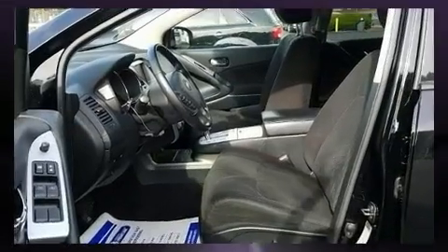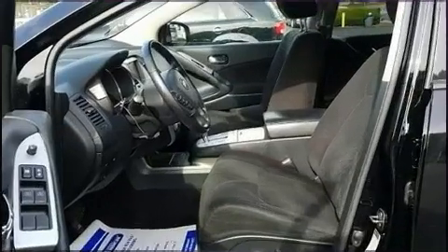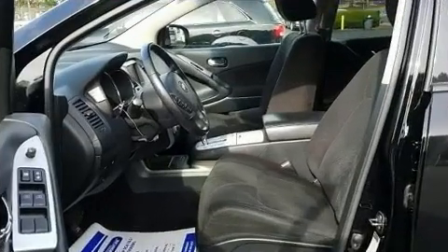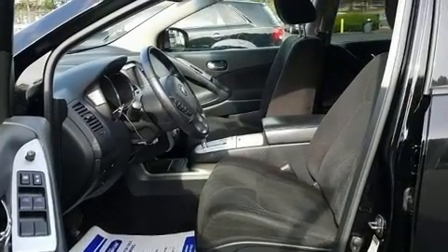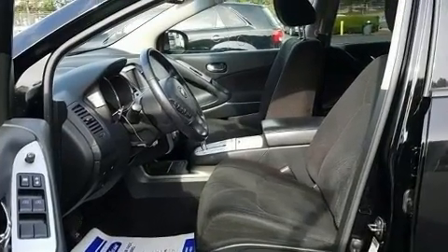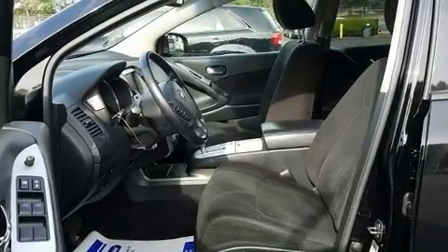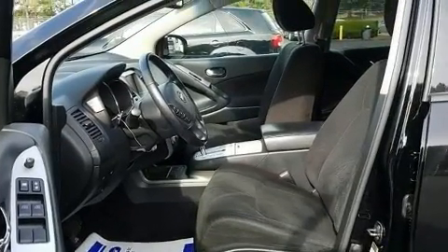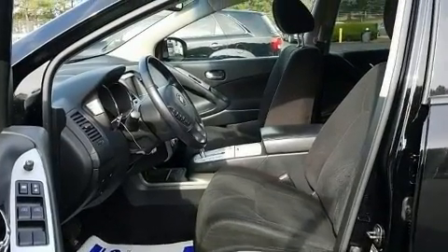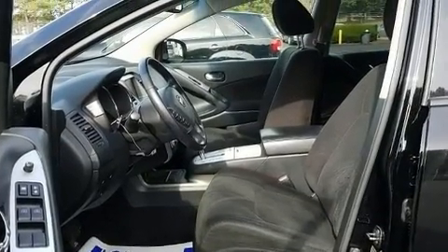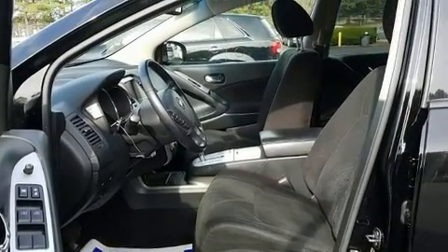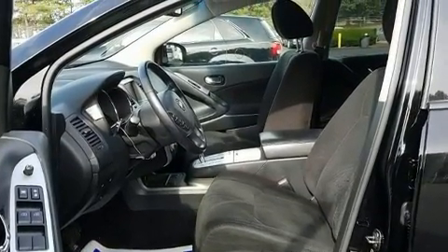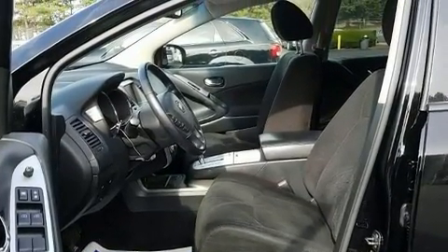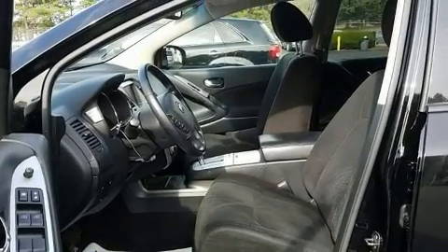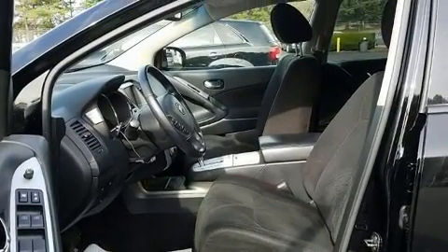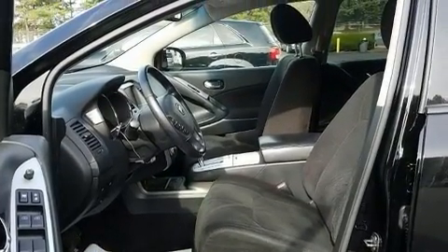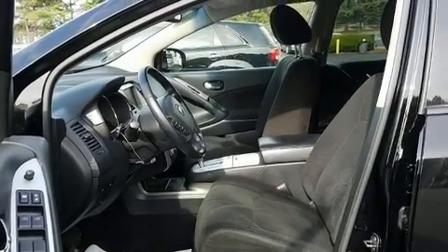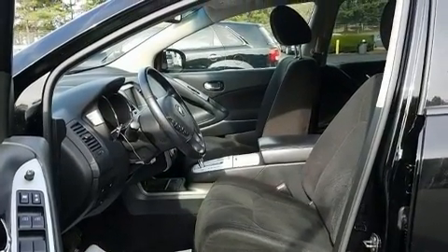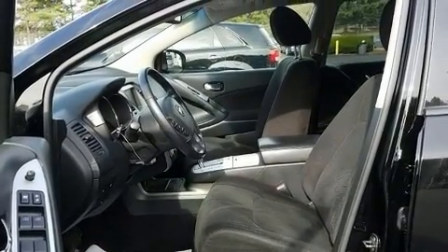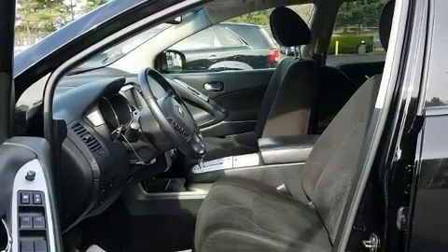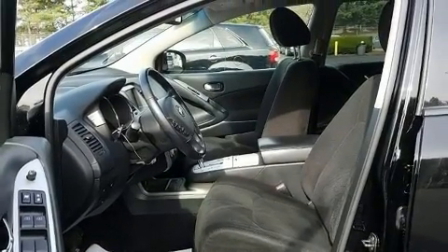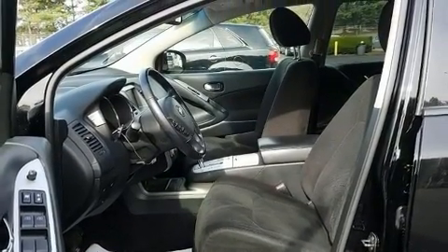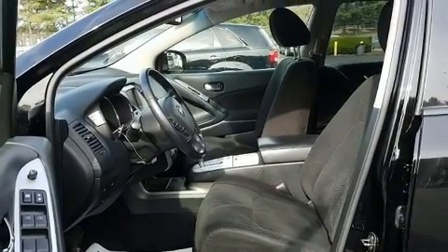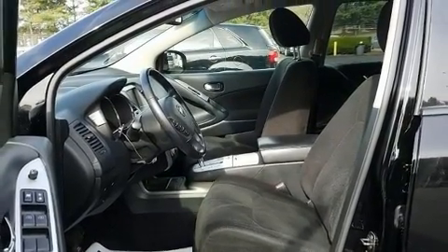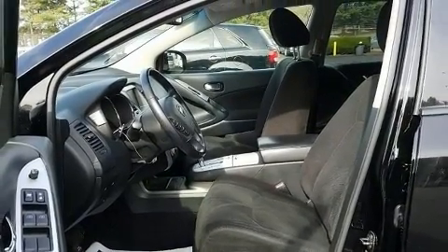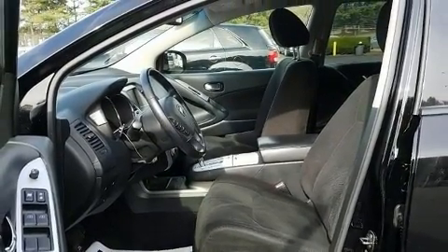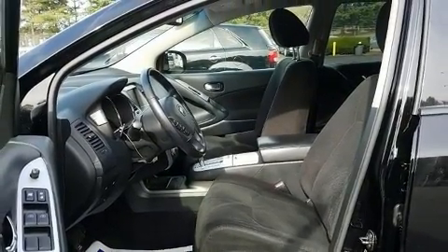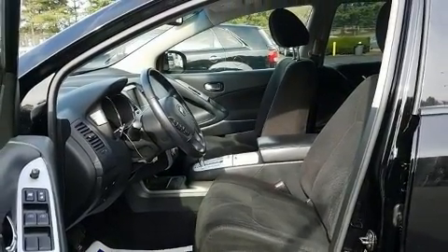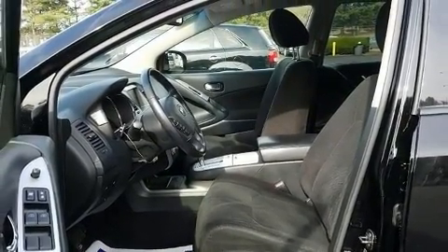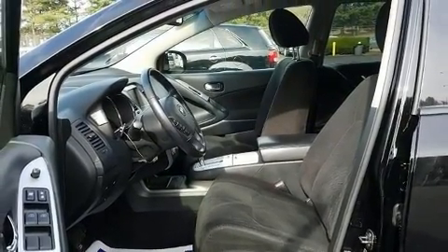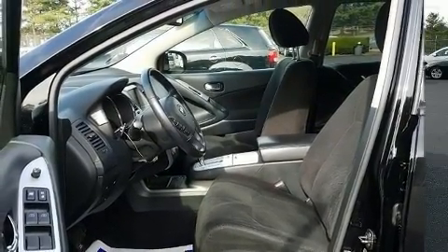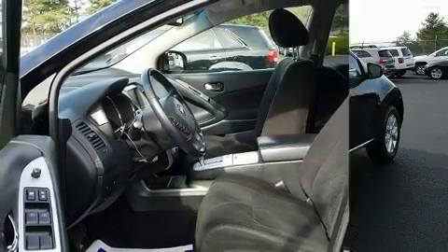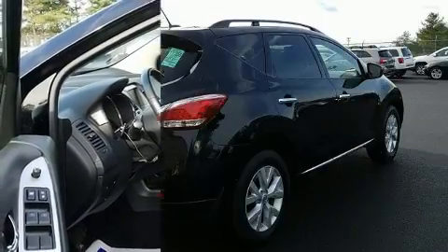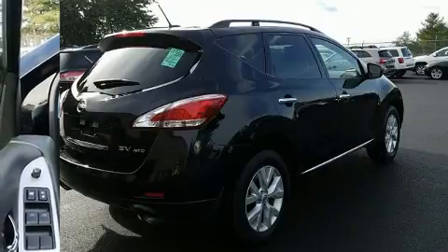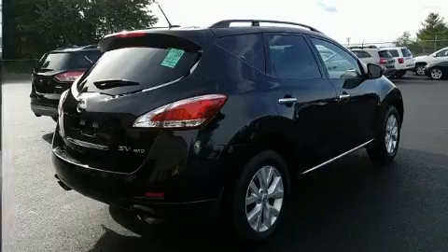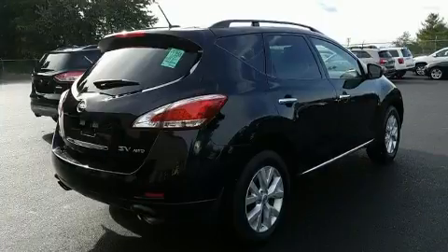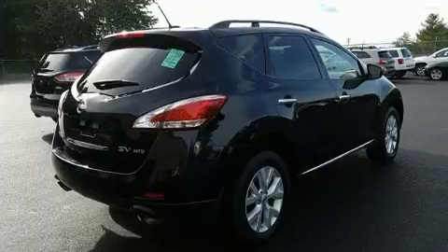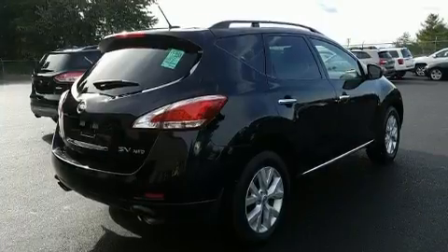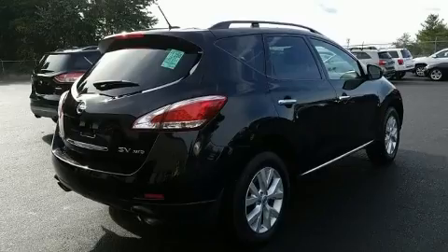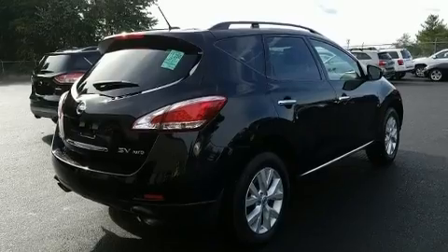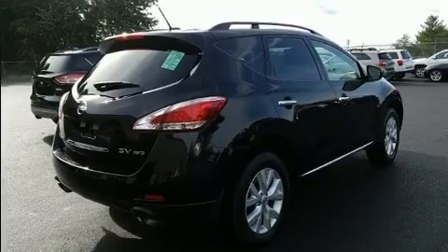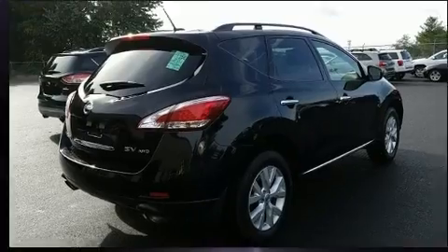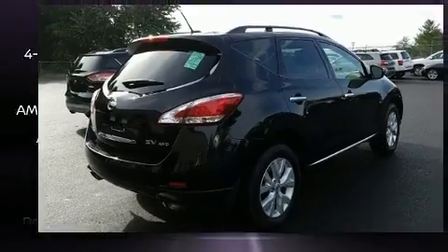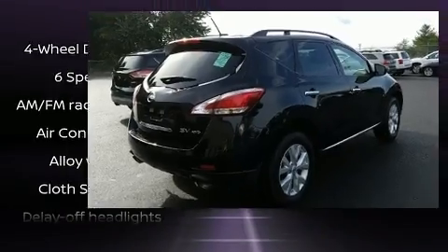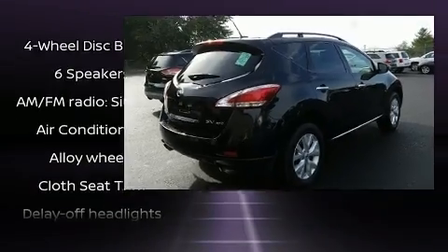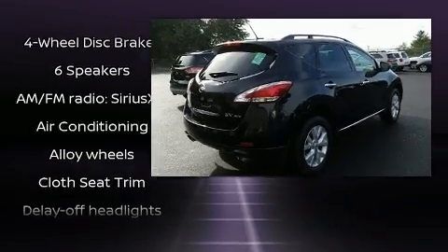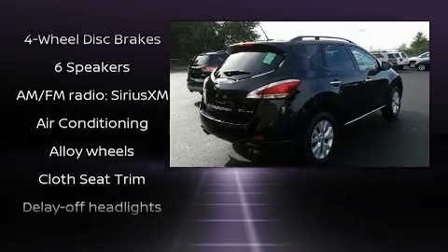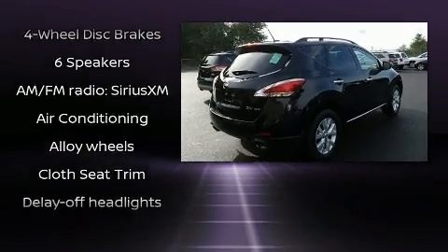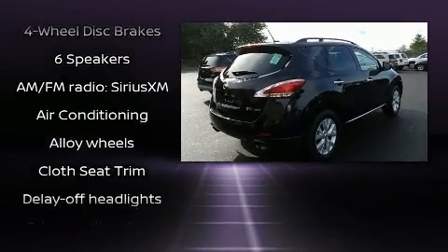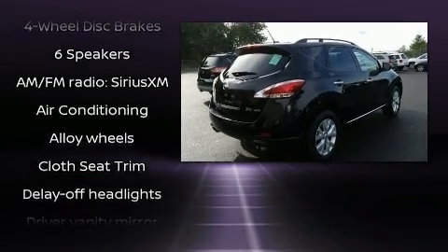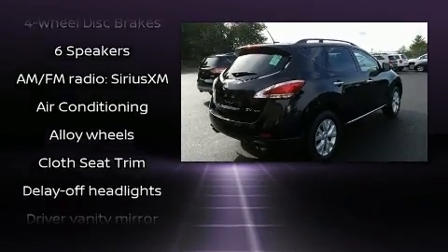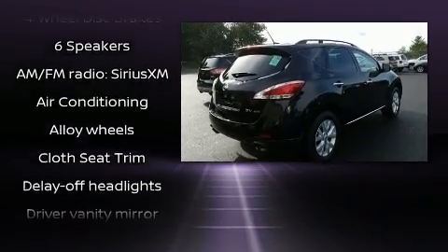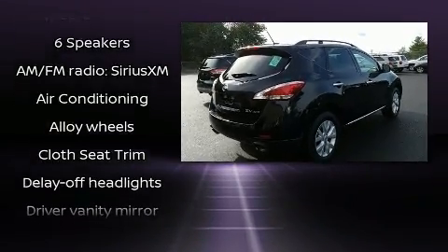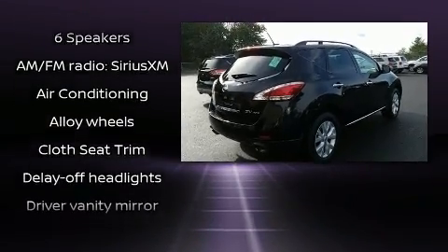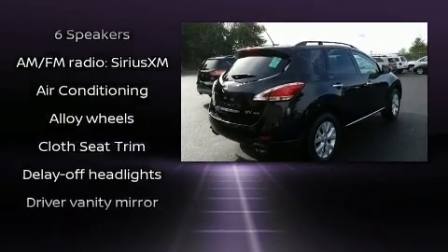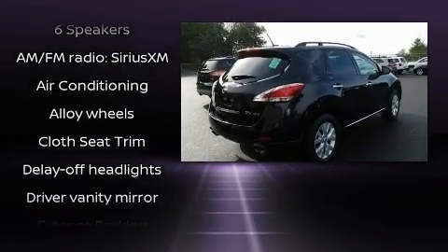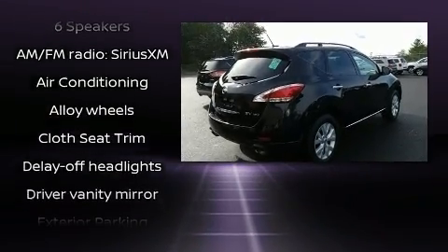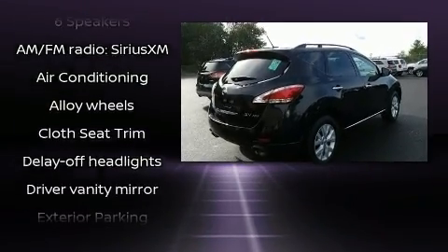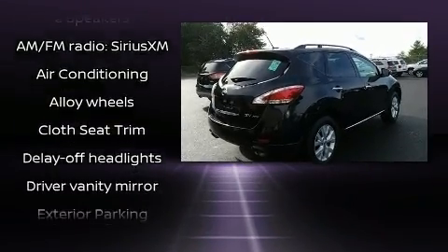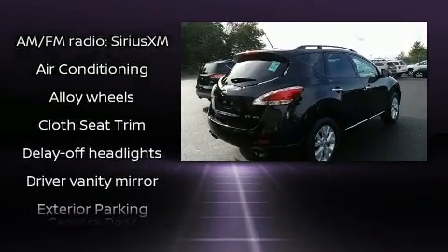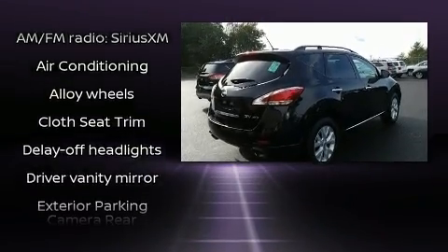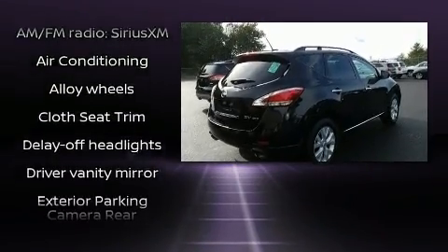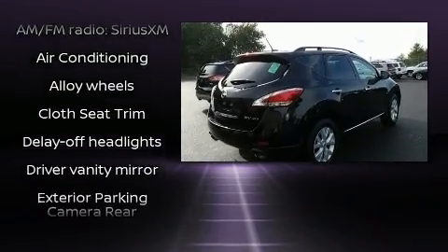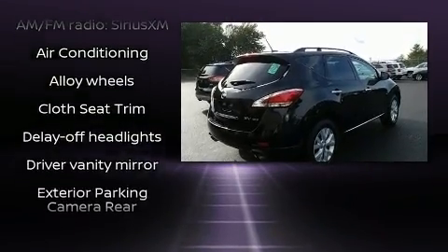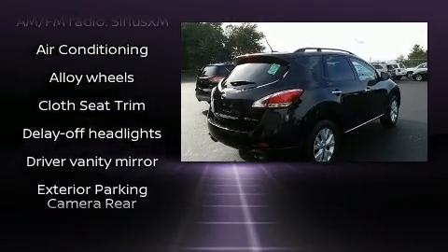An automatic dimming rear-view mirror, front dual-zone air conditioning, and one-touch window functionality.